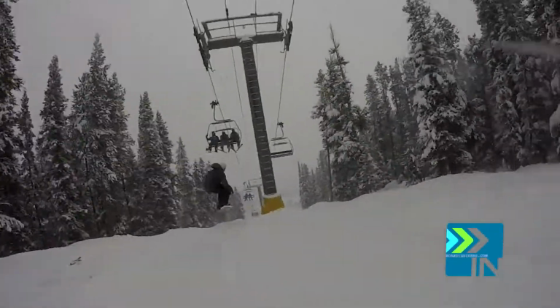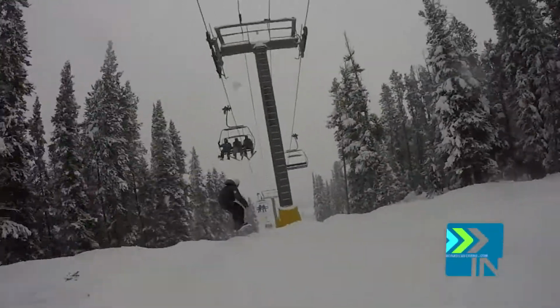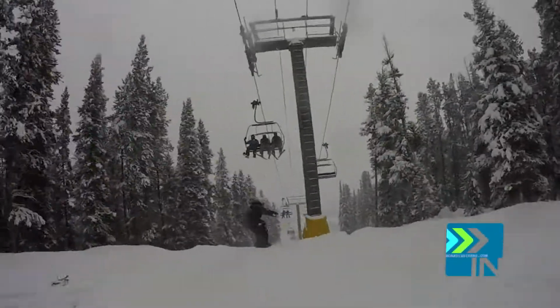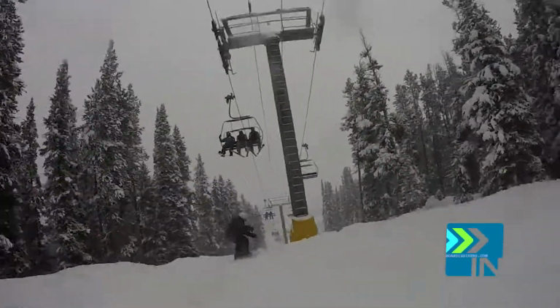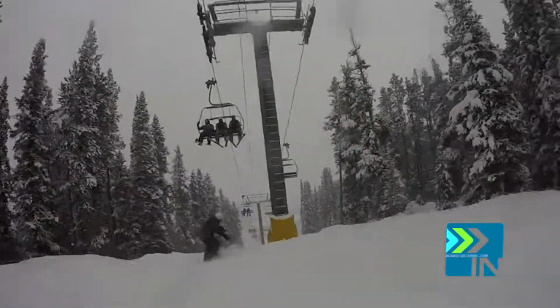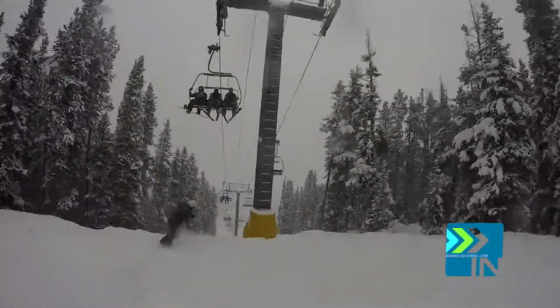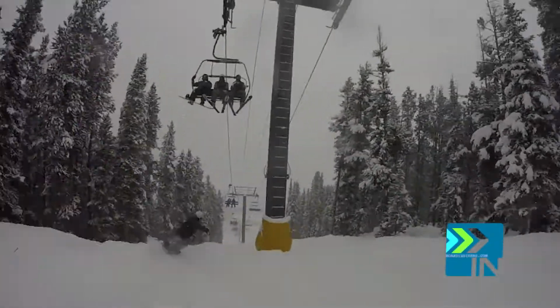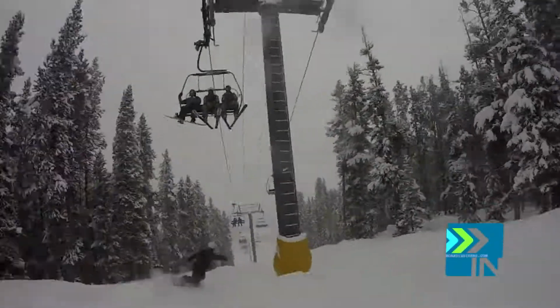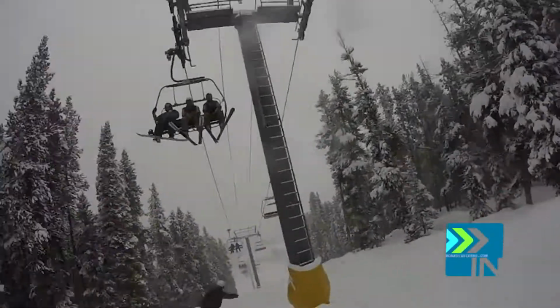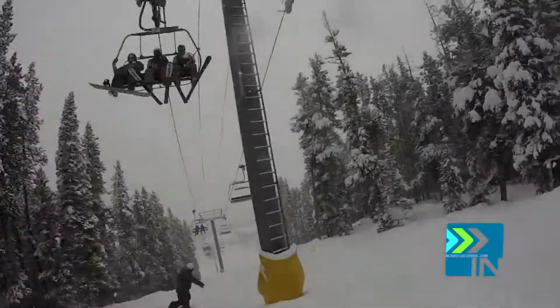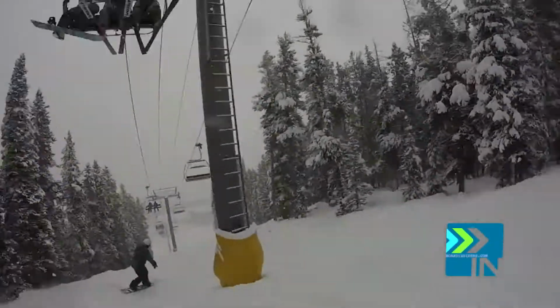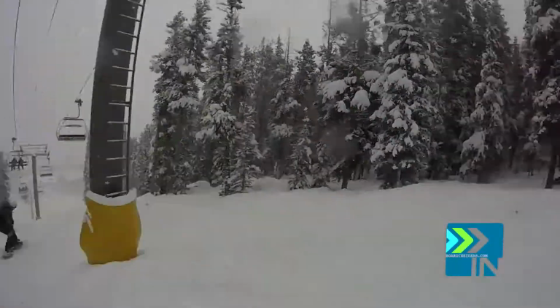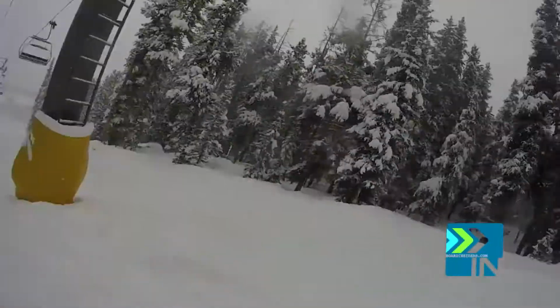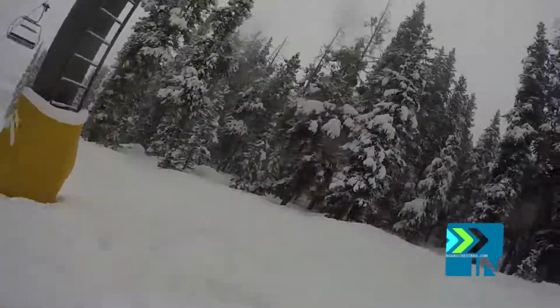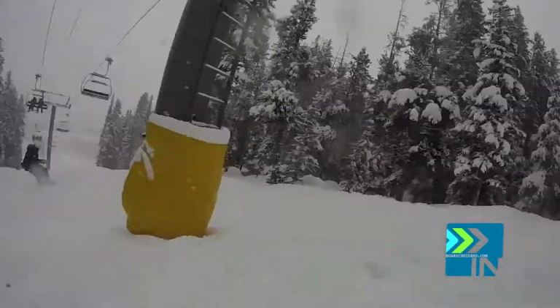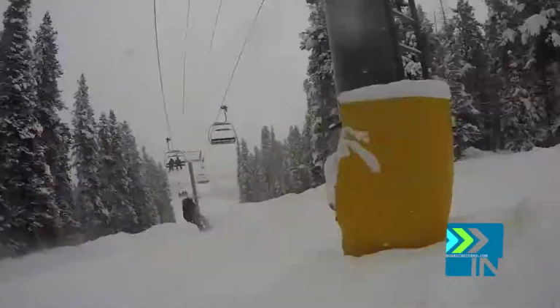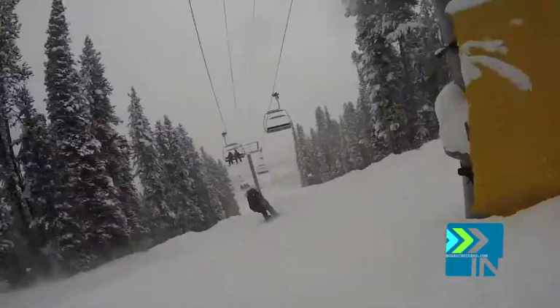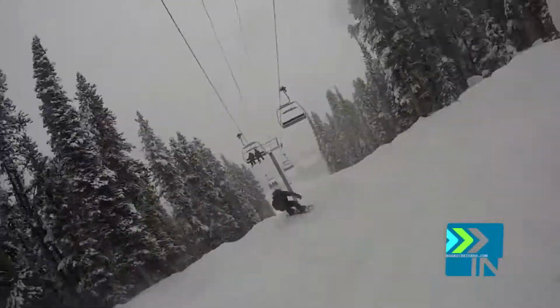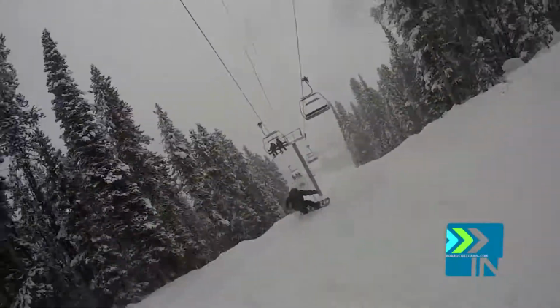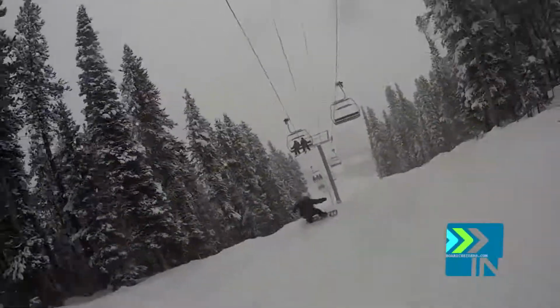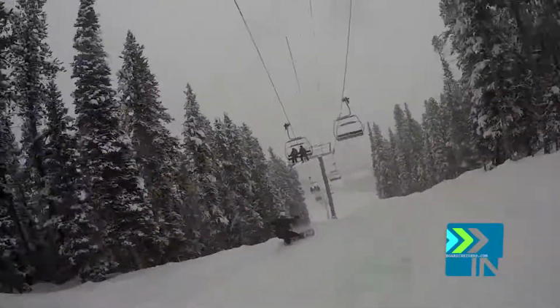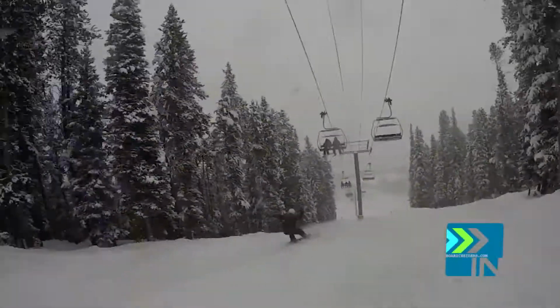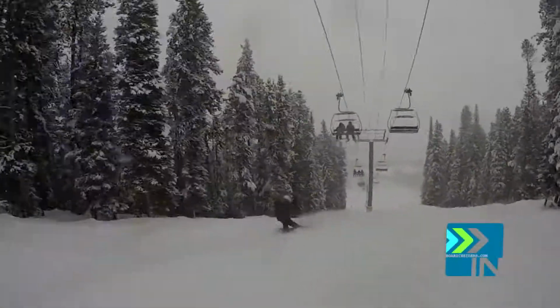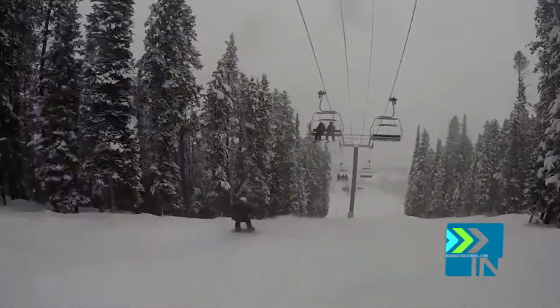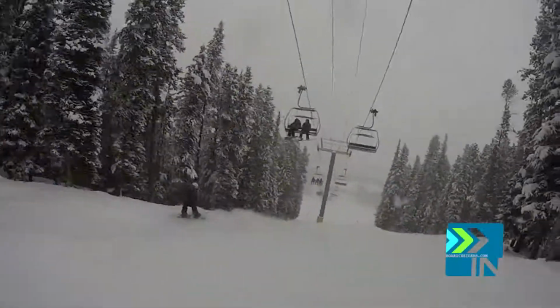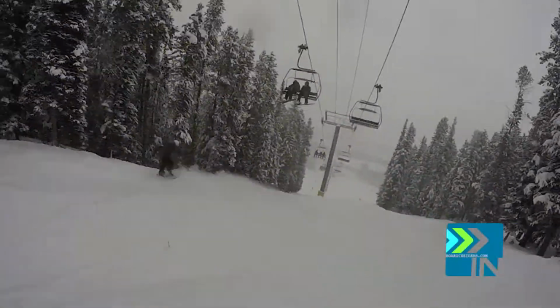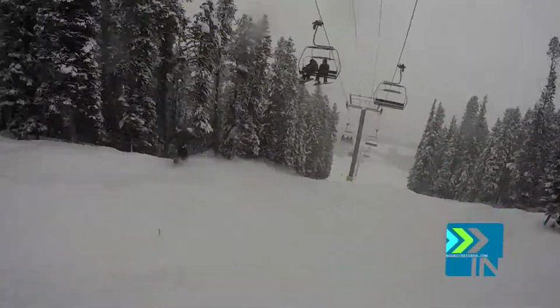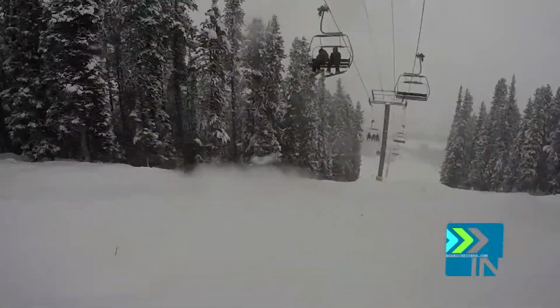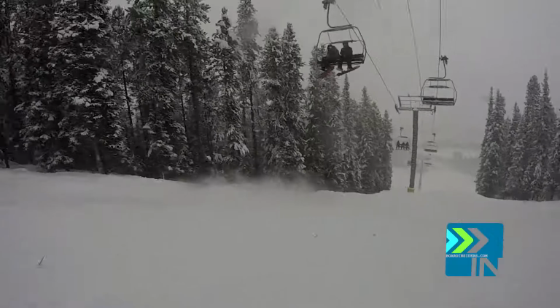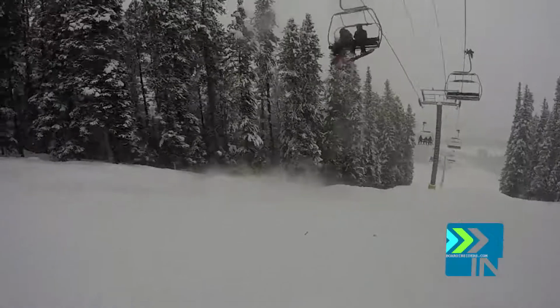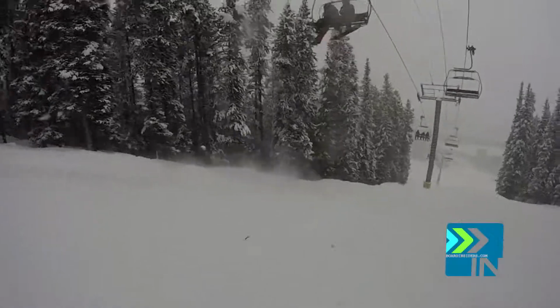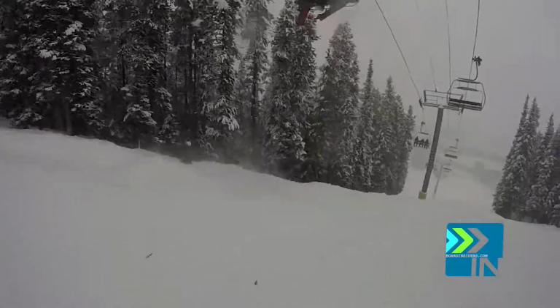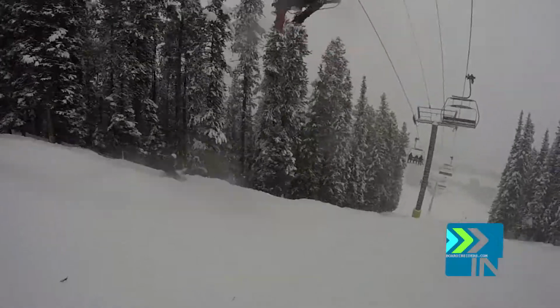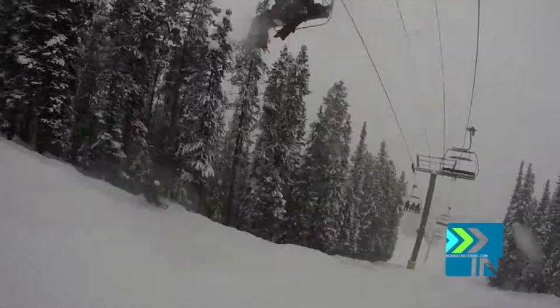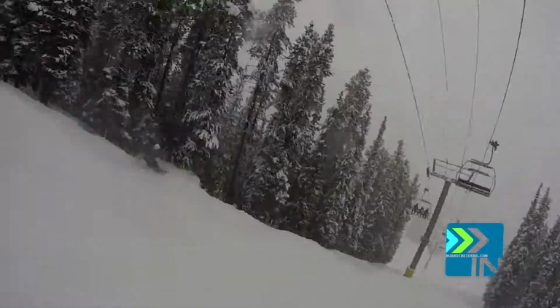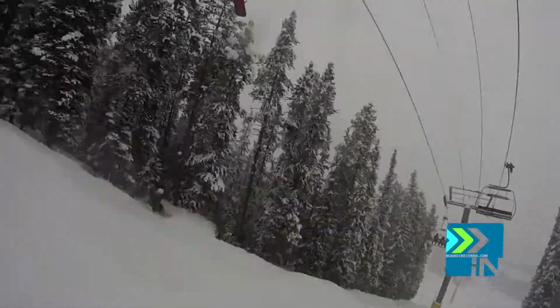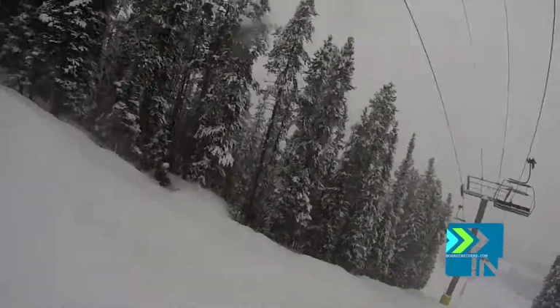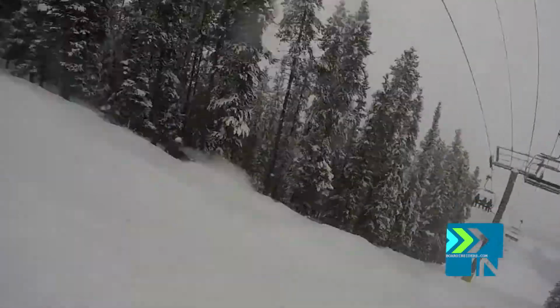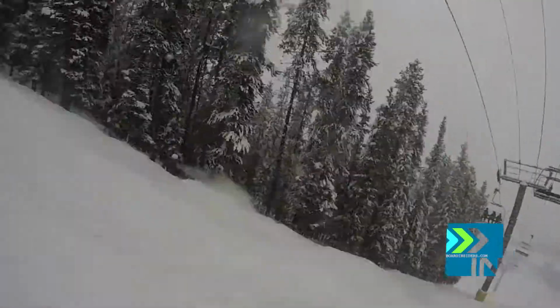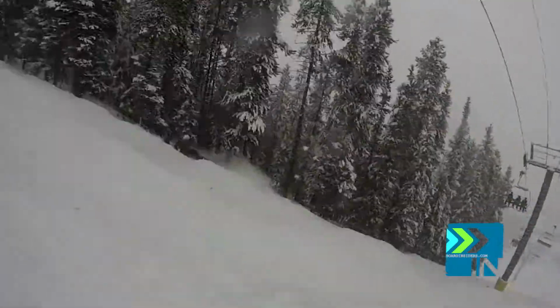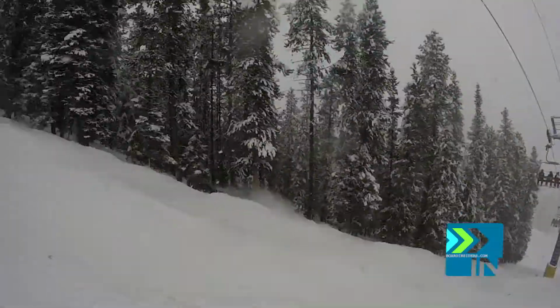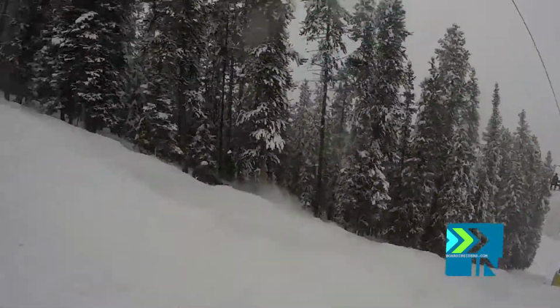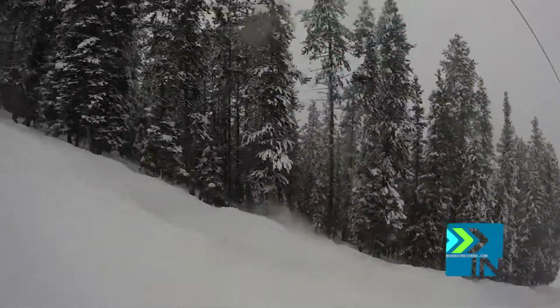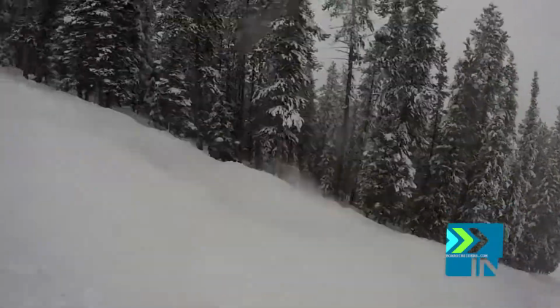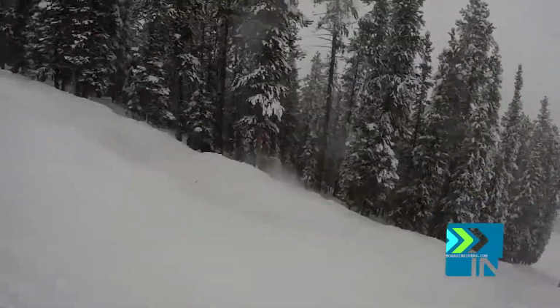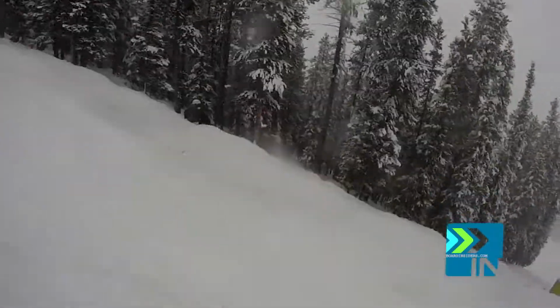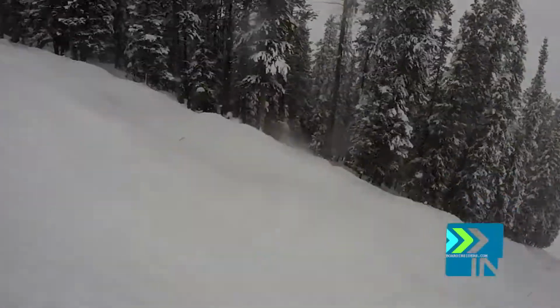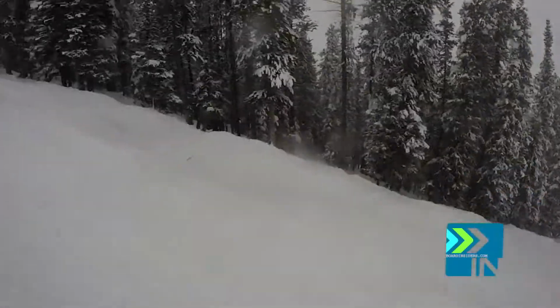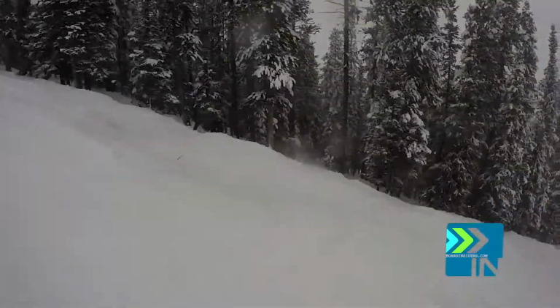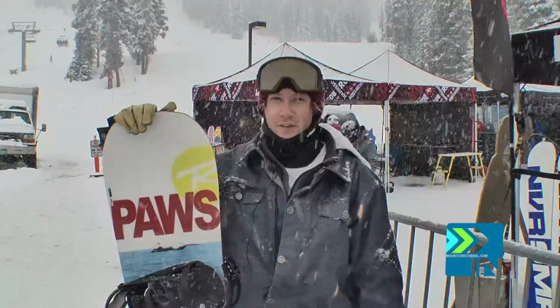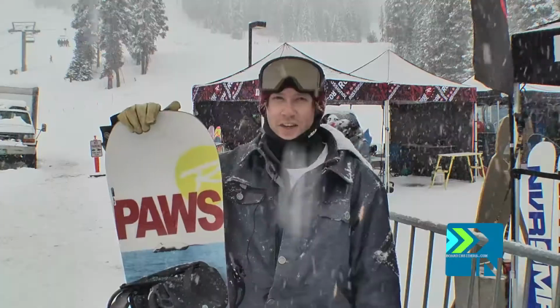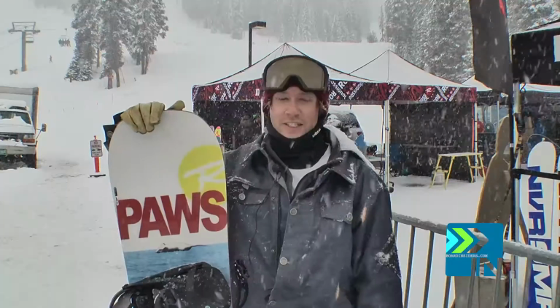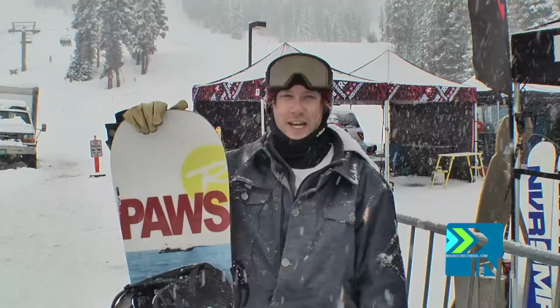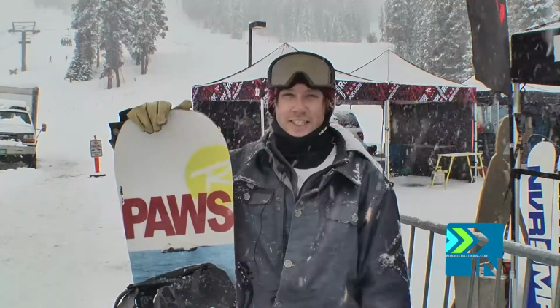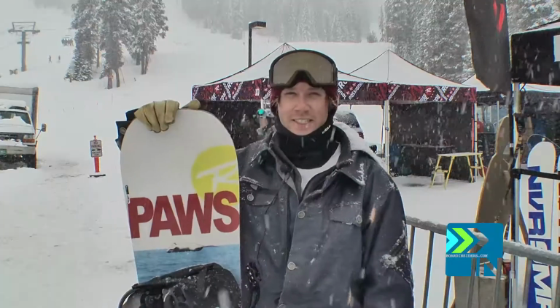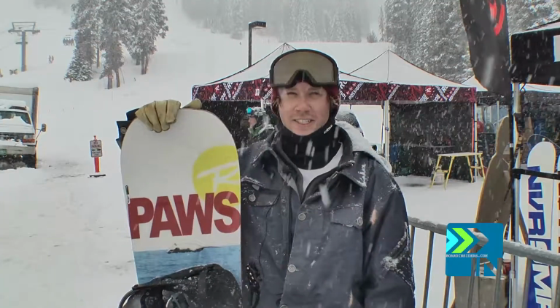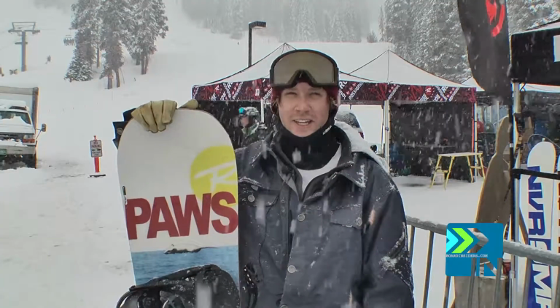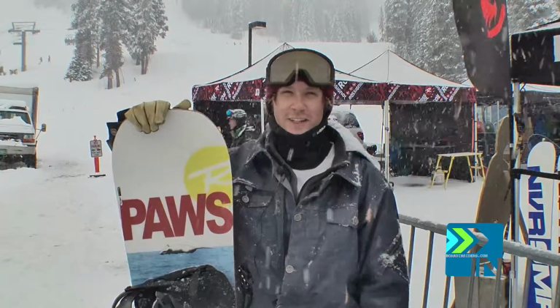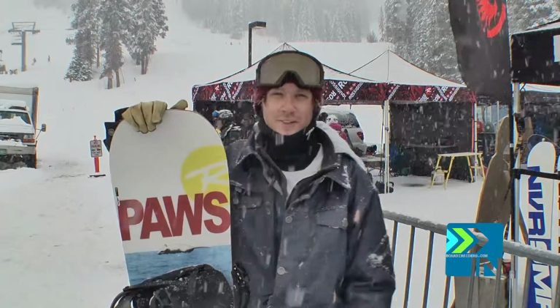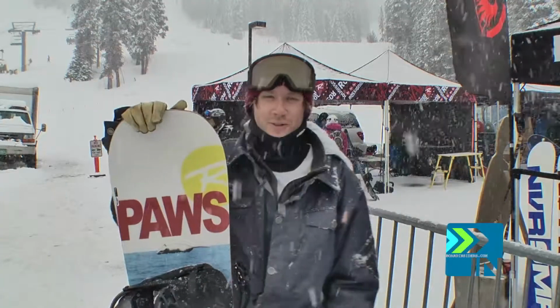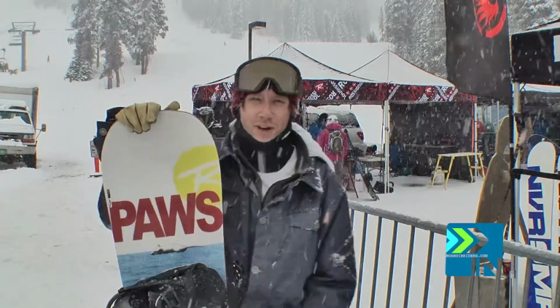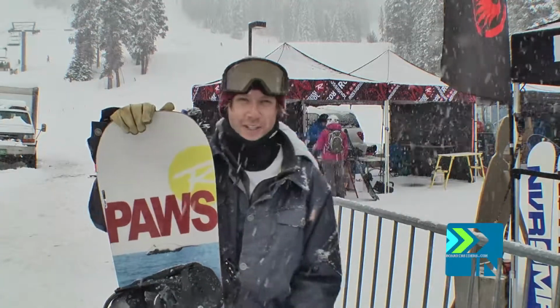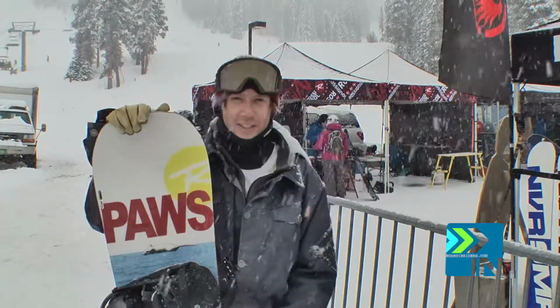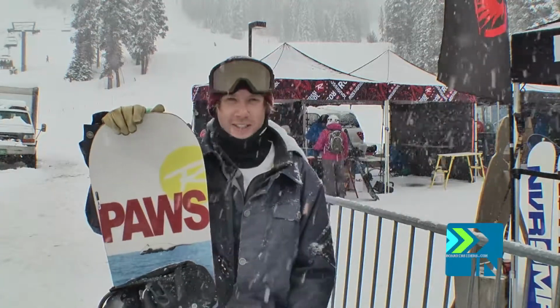What's up, guys? It's Levi at Copper Mountain SIA 2016. As you can see, it's a fantastic day here in the Rockies.